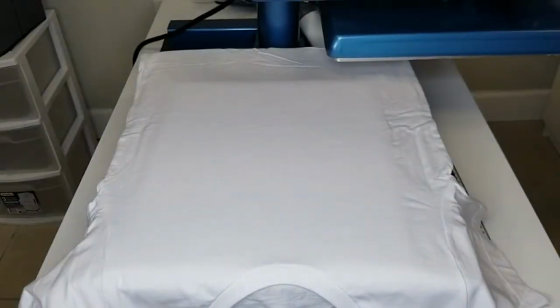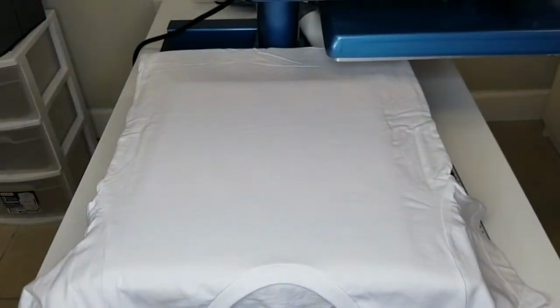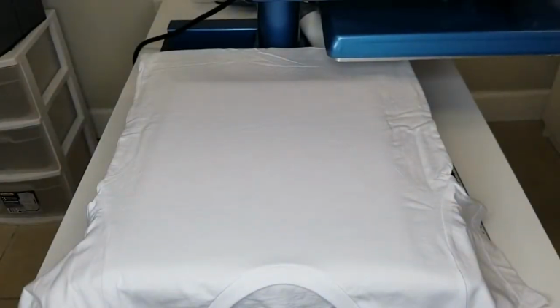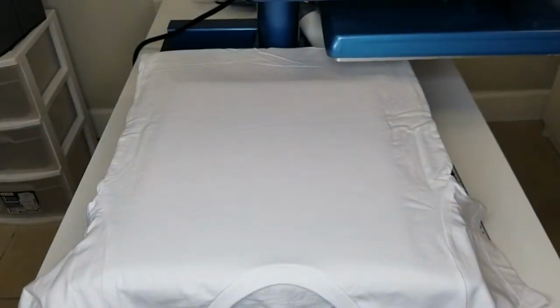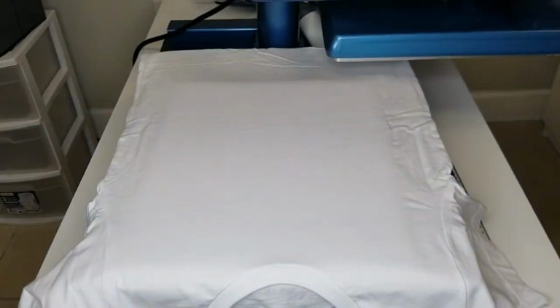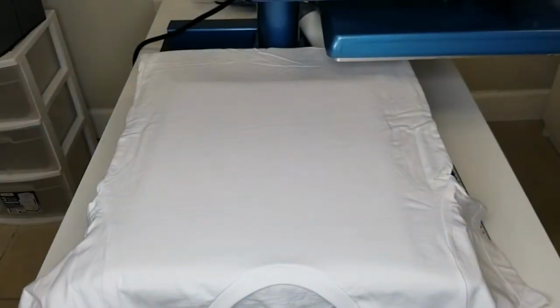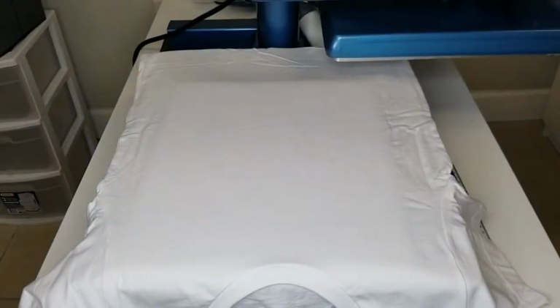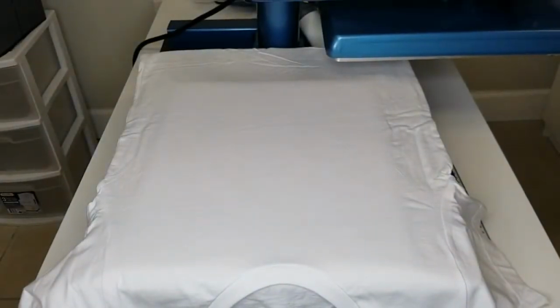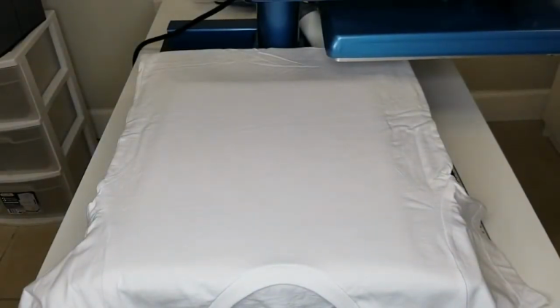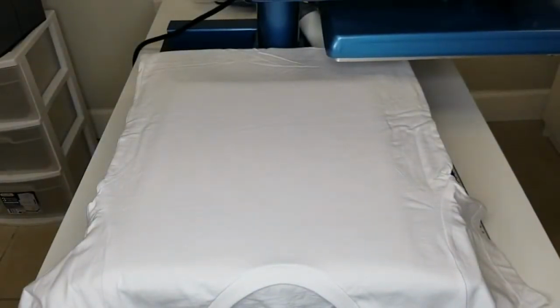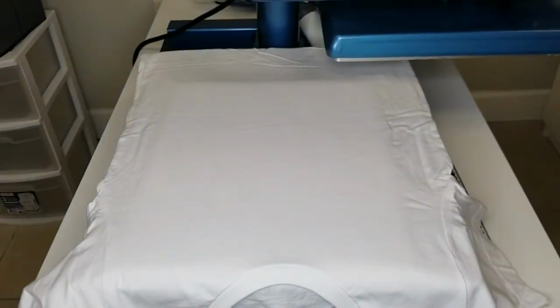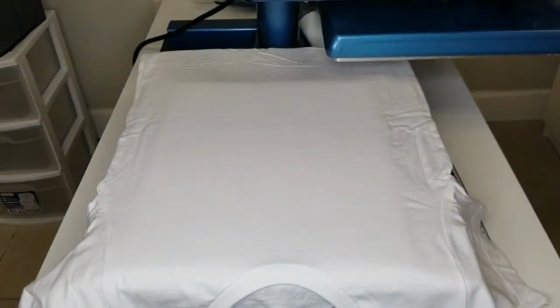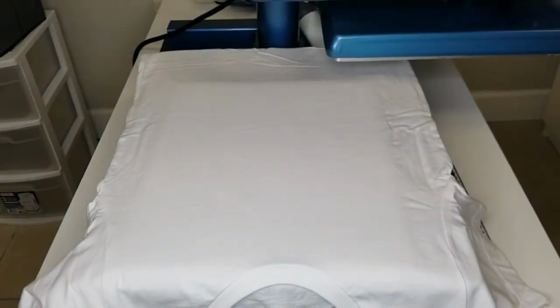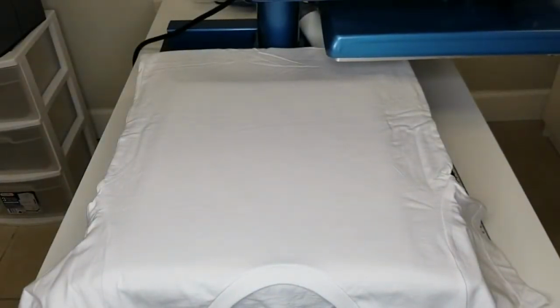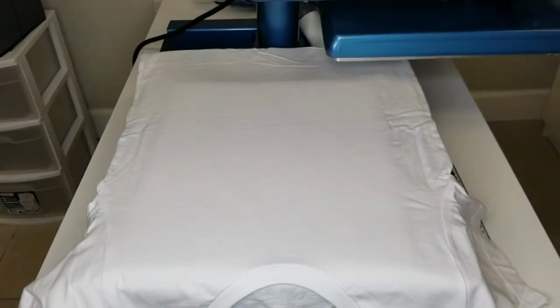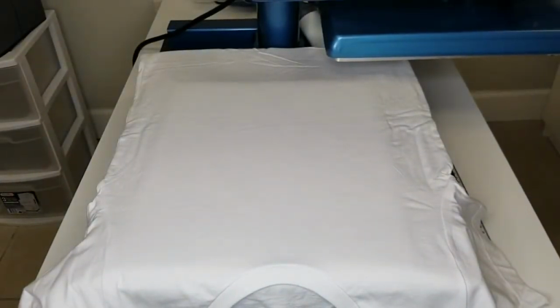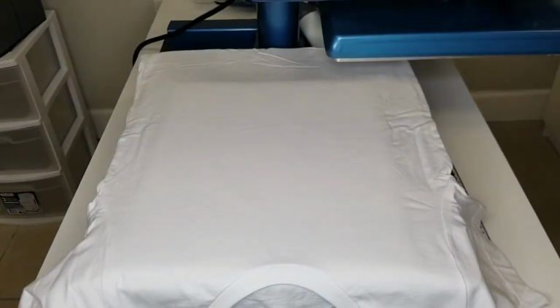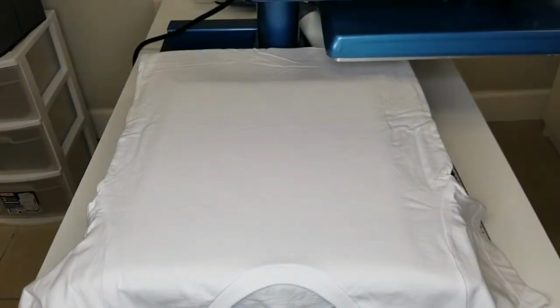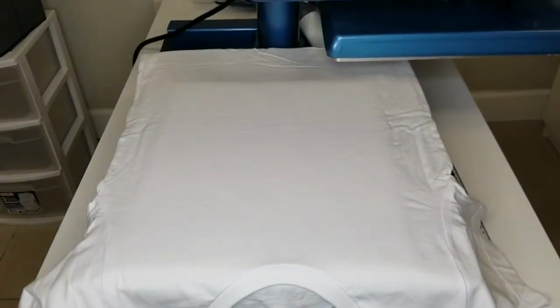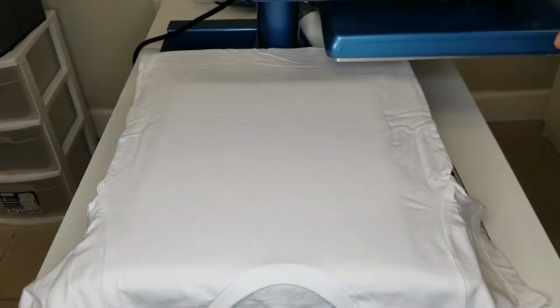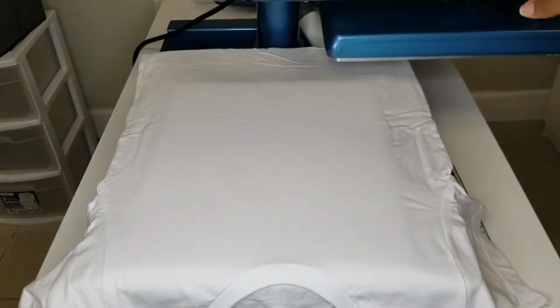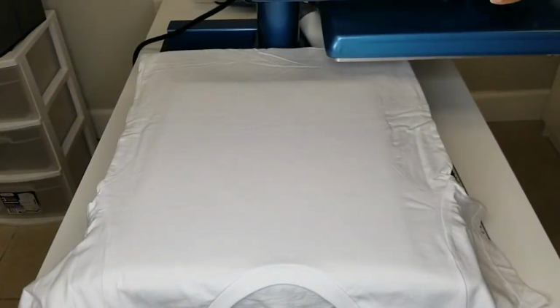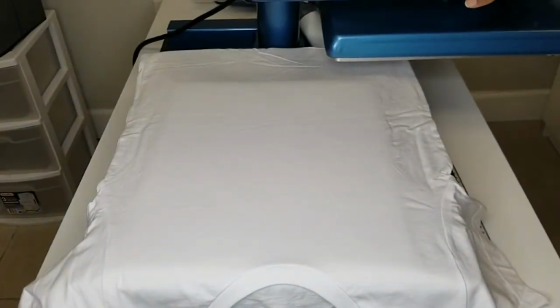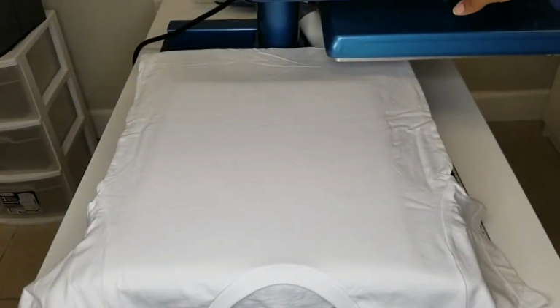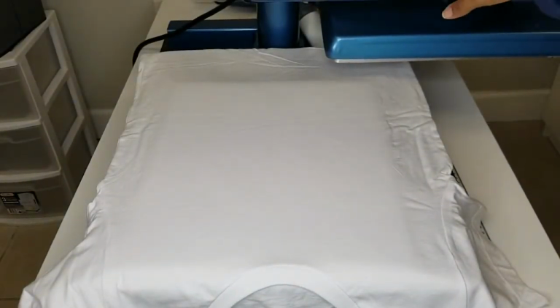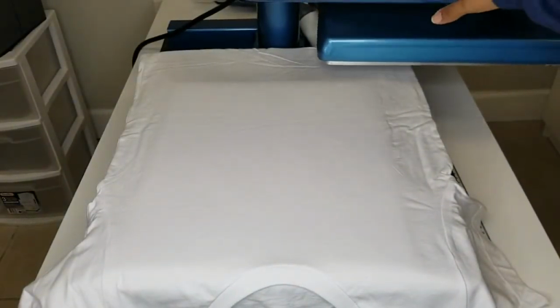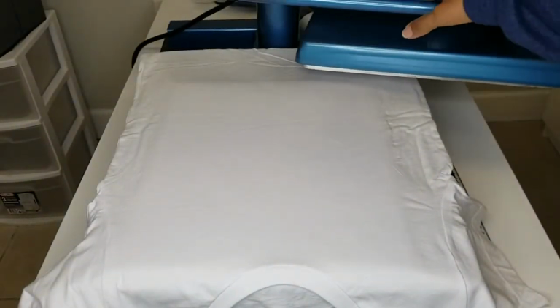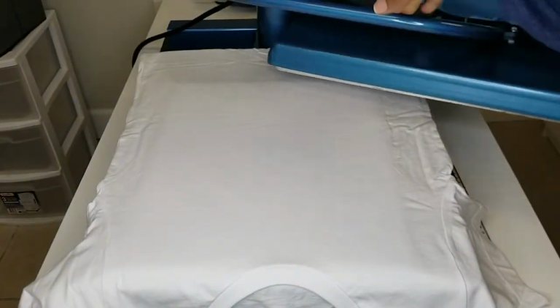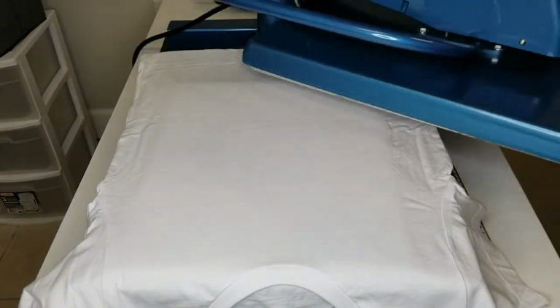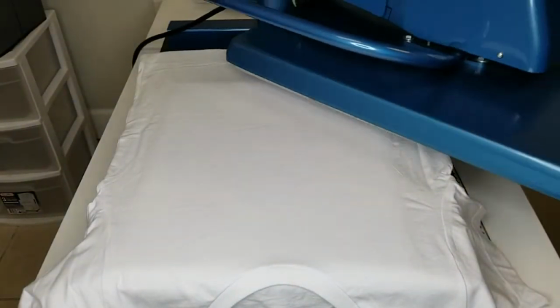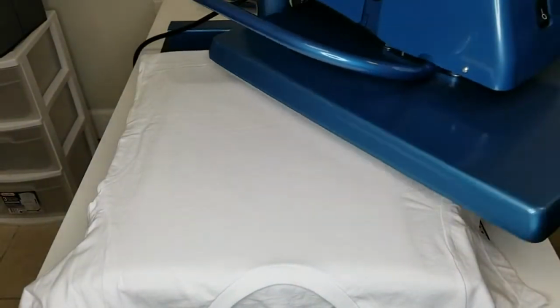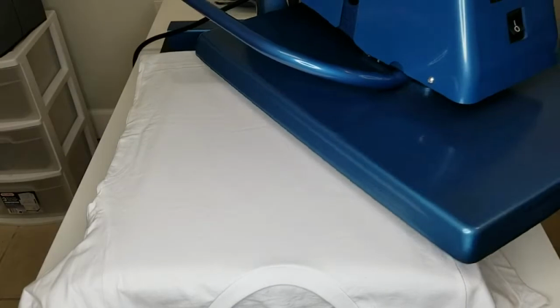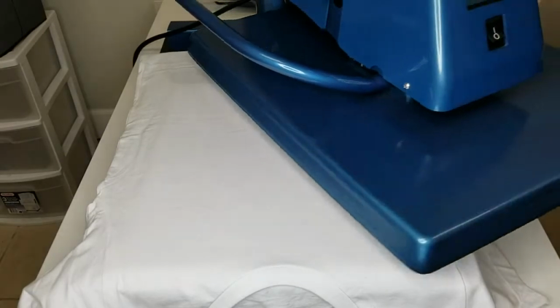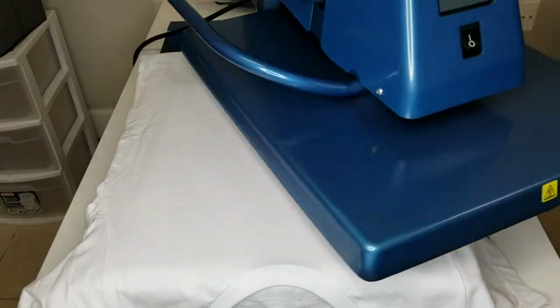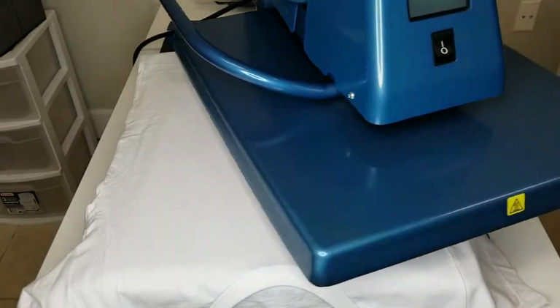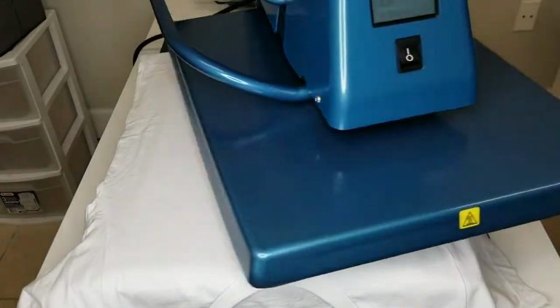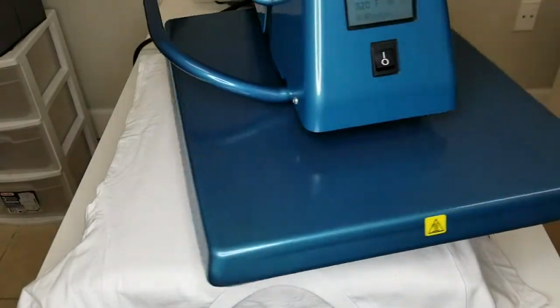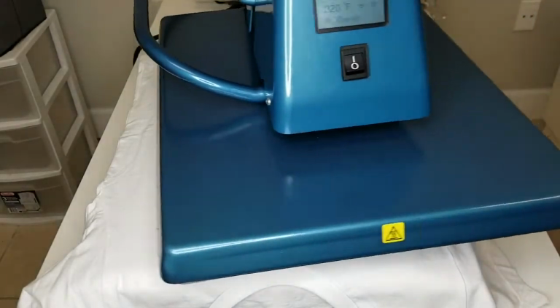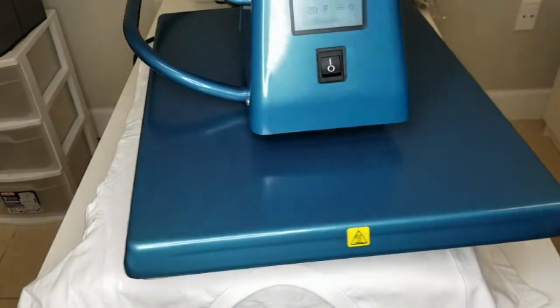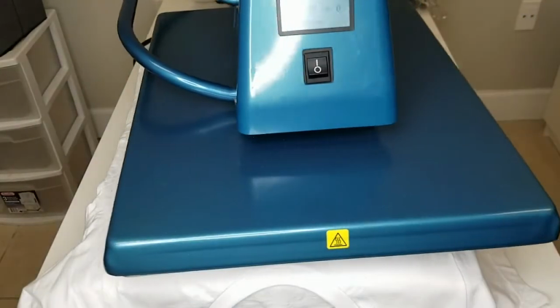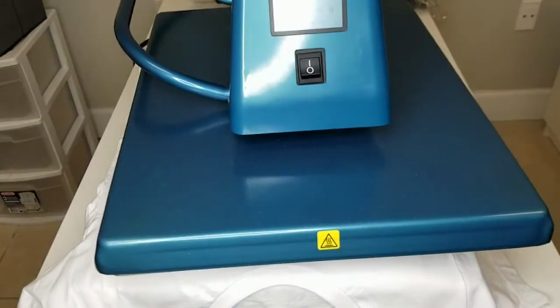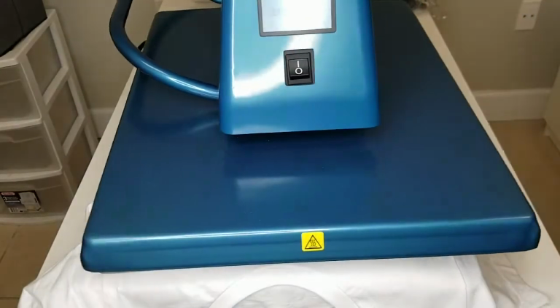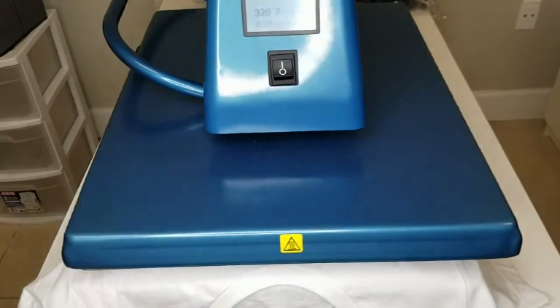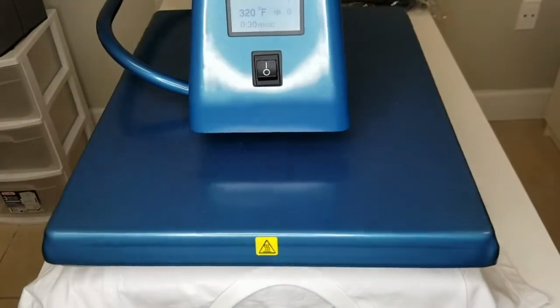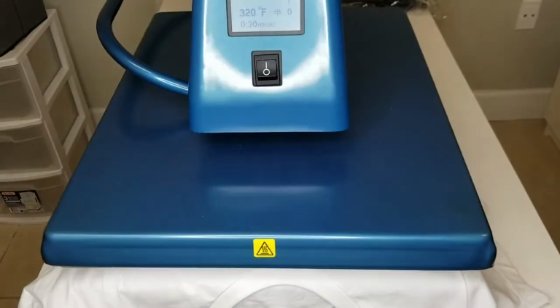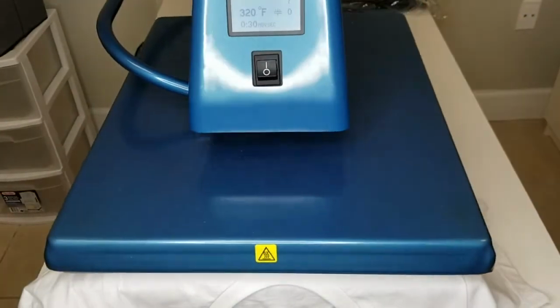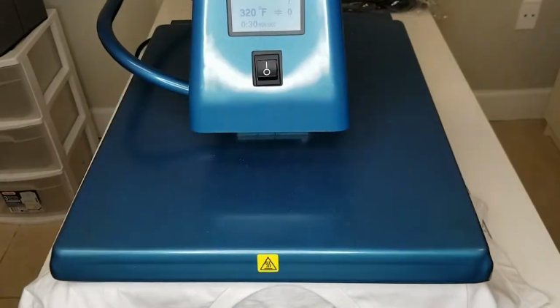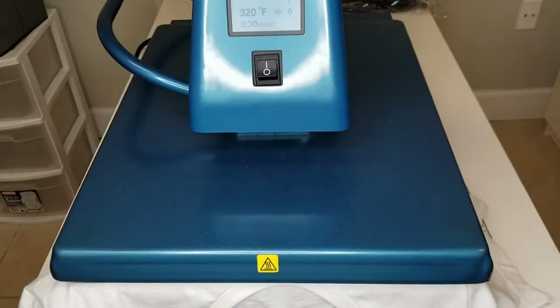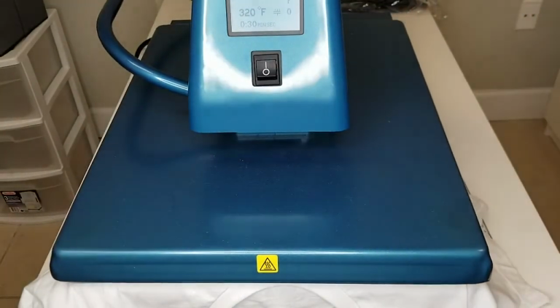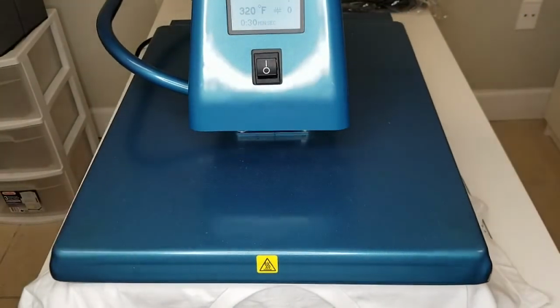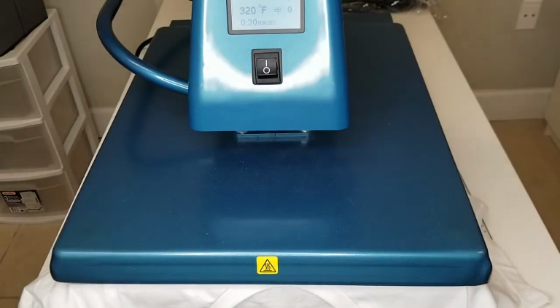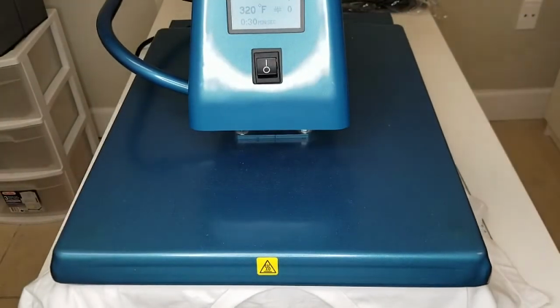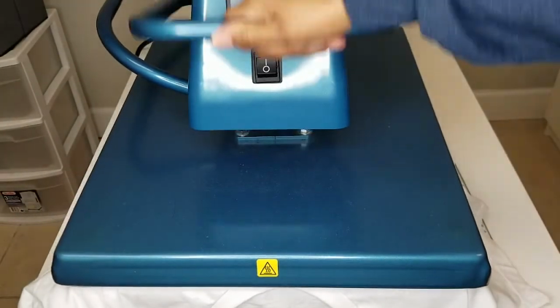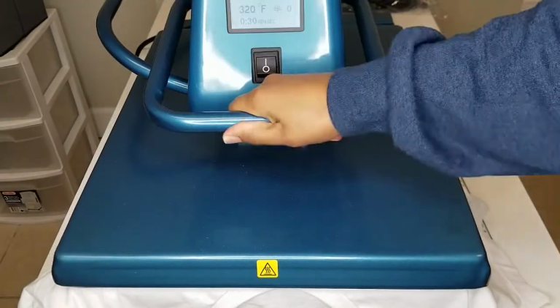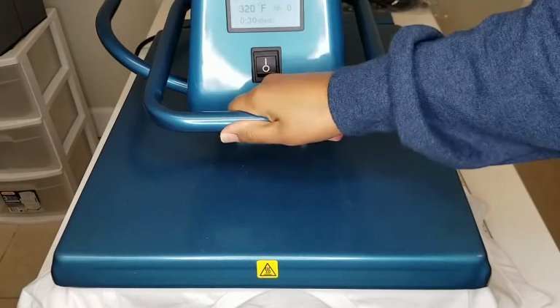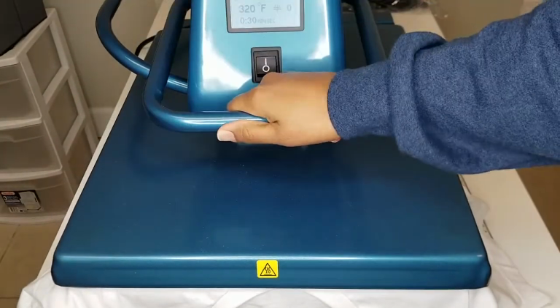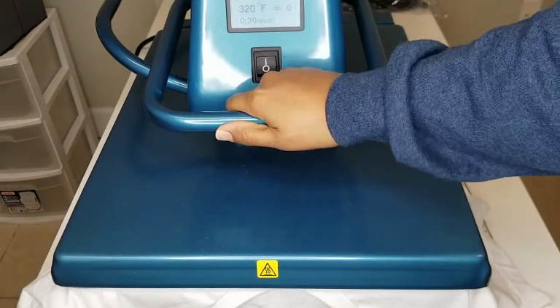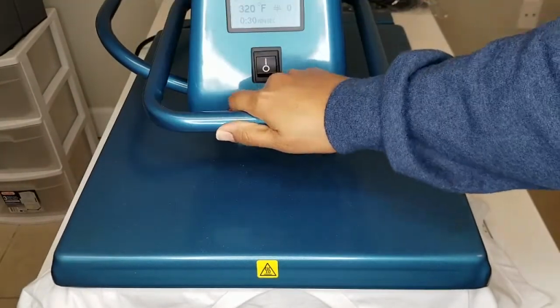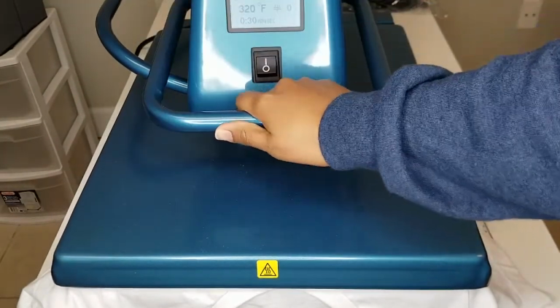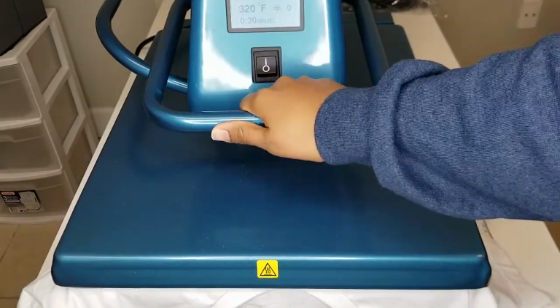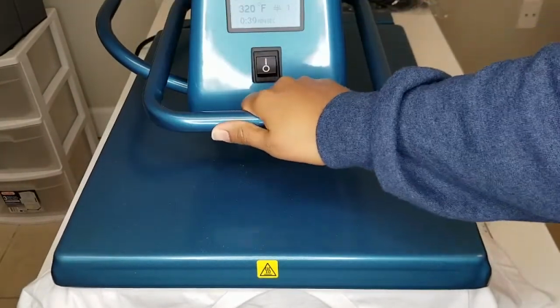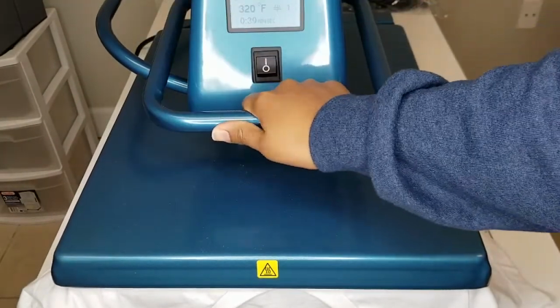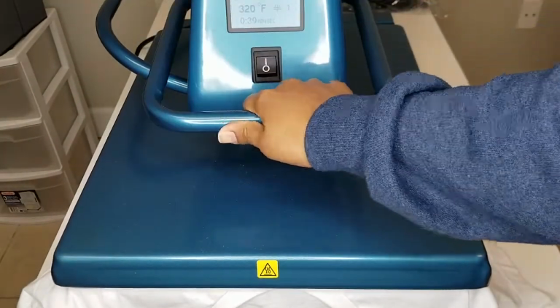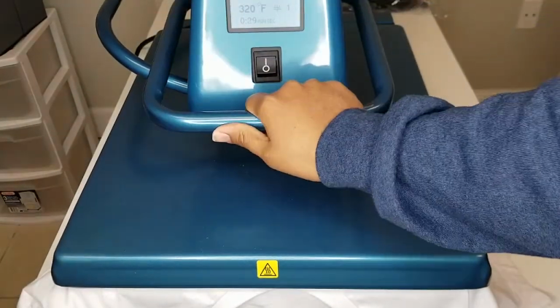Now that I have my t-shirt laid on my press, you want to make sure you get the moisture out of the t-shirt by pressing it for a few seconds.